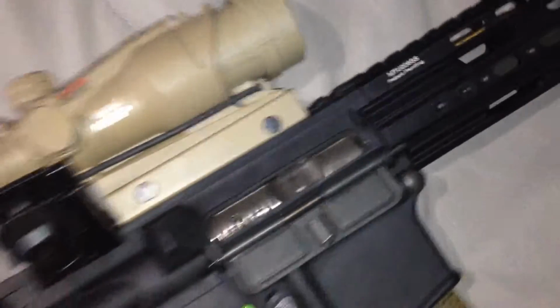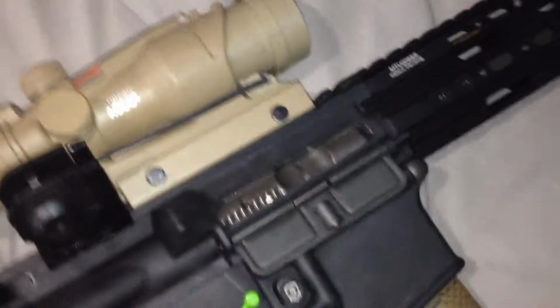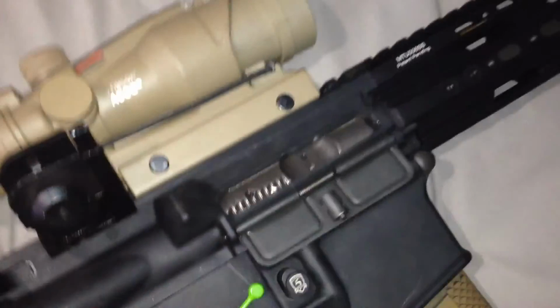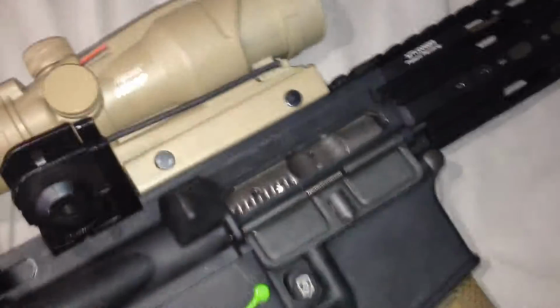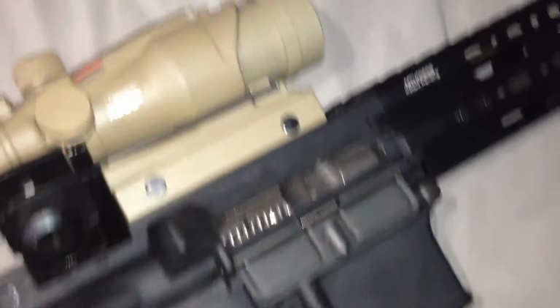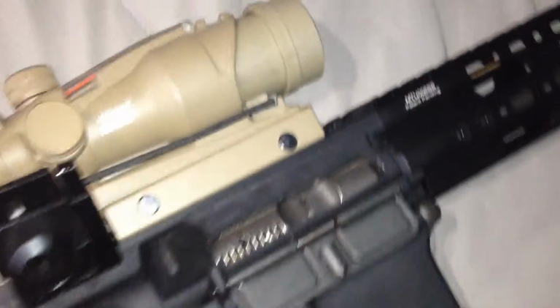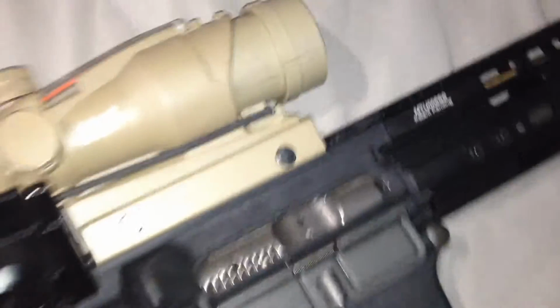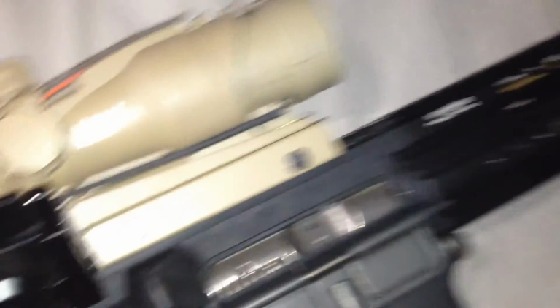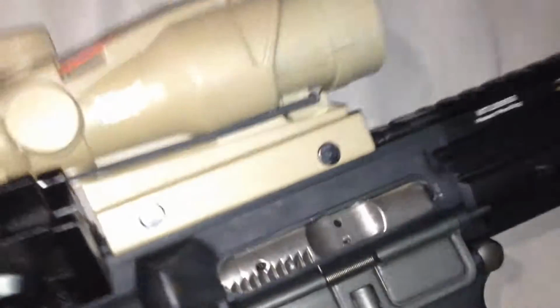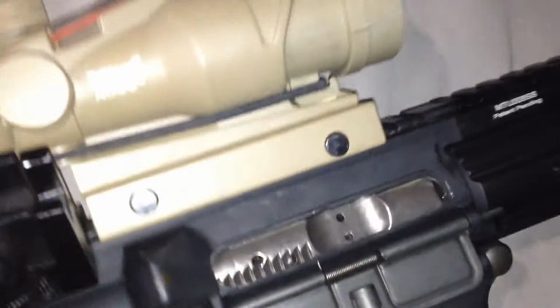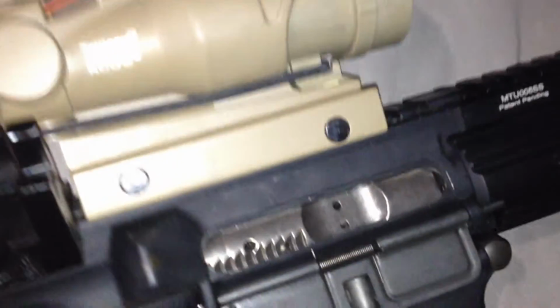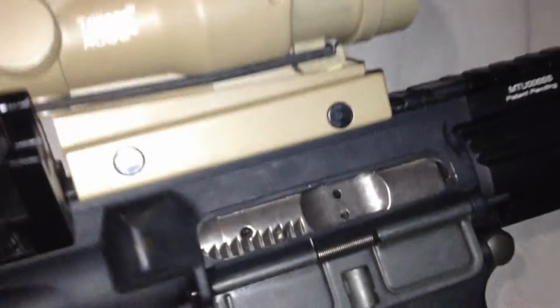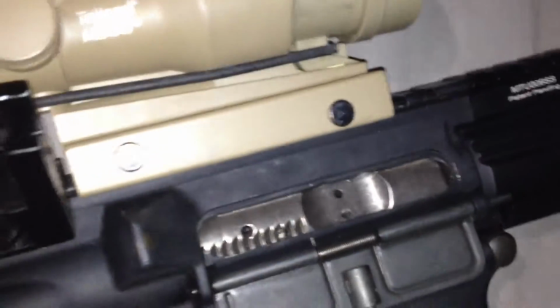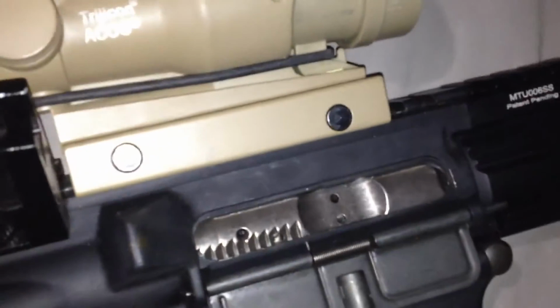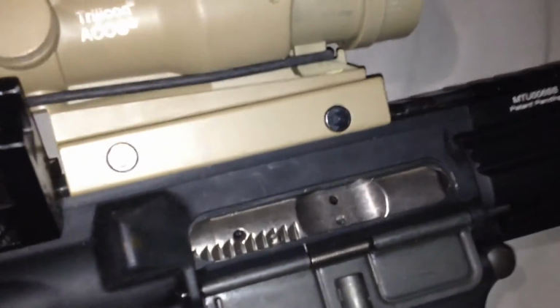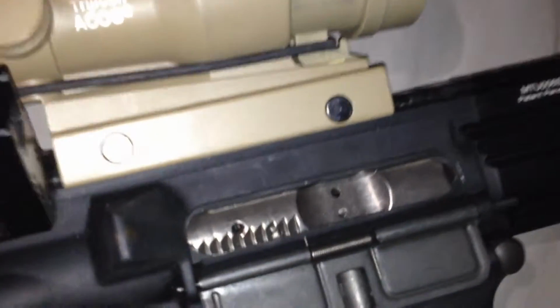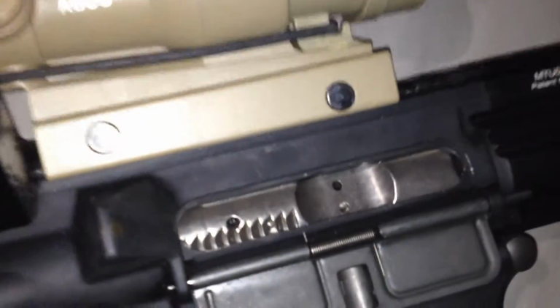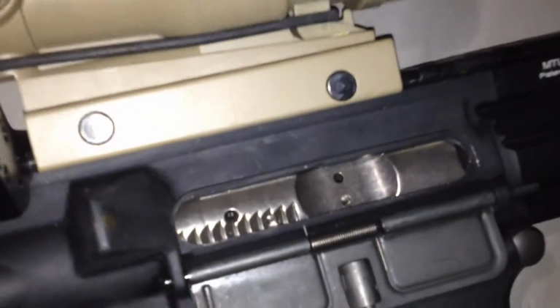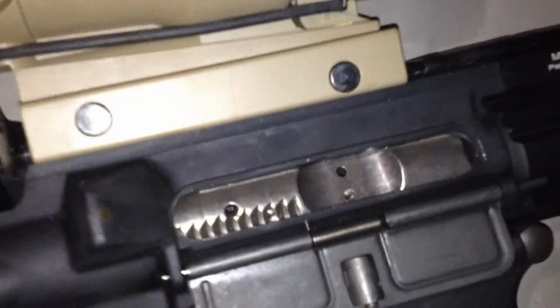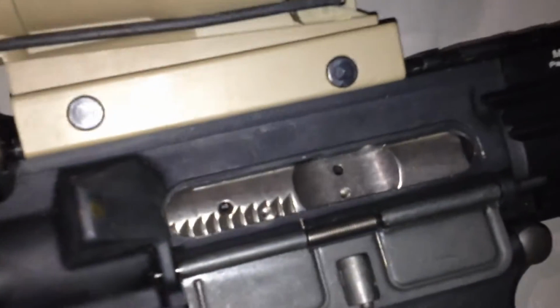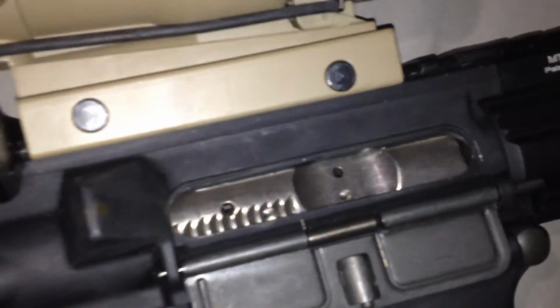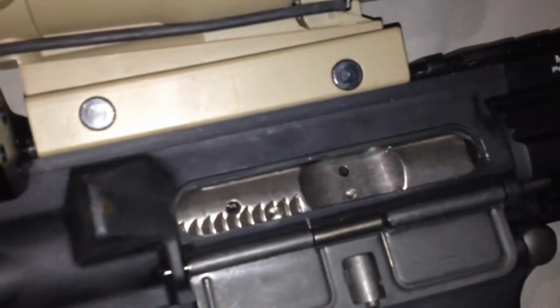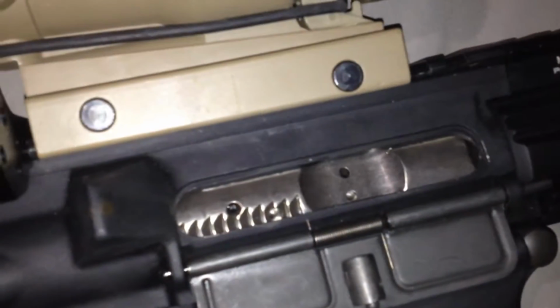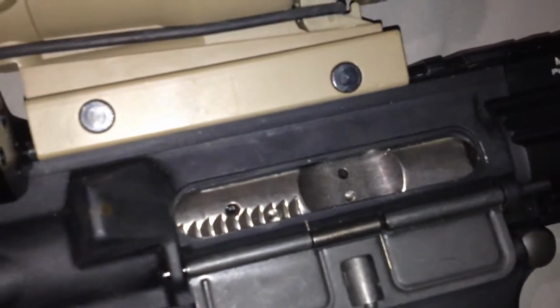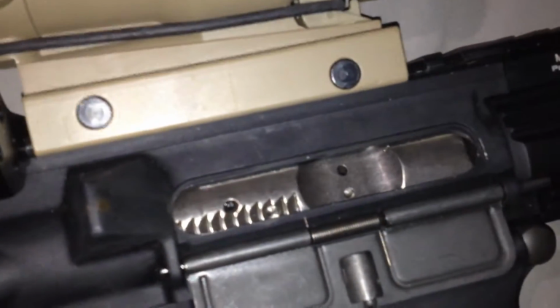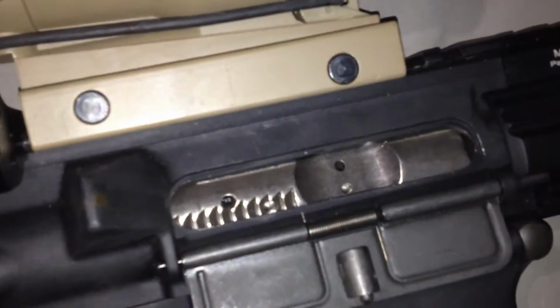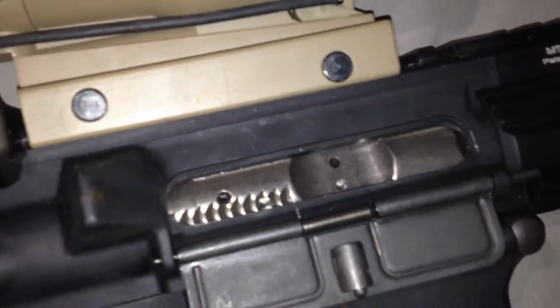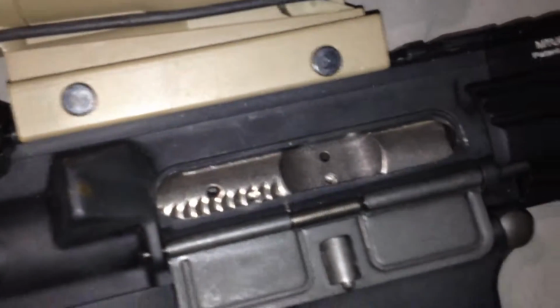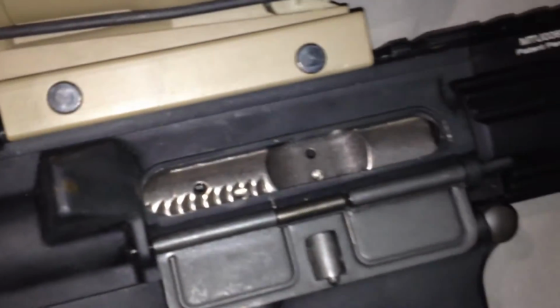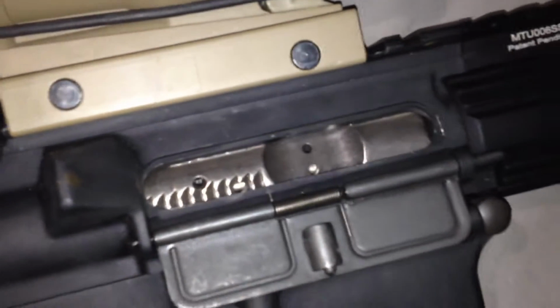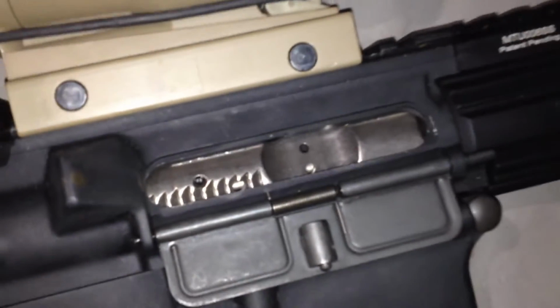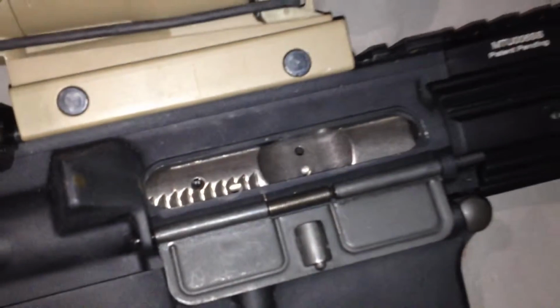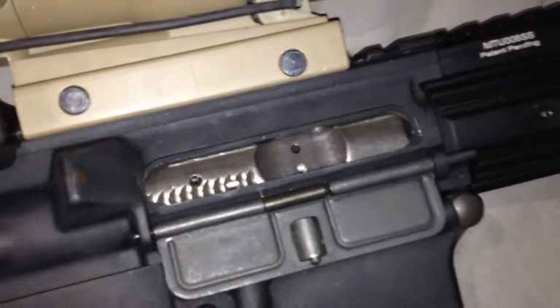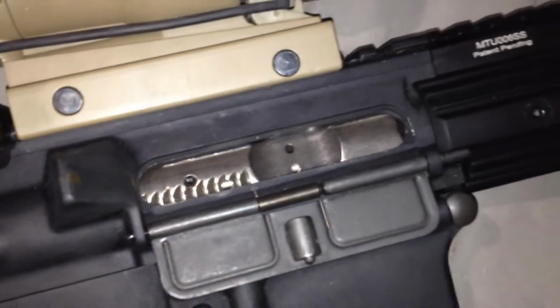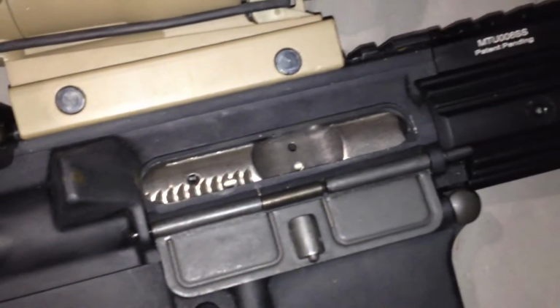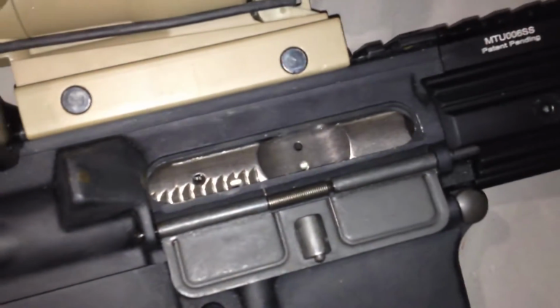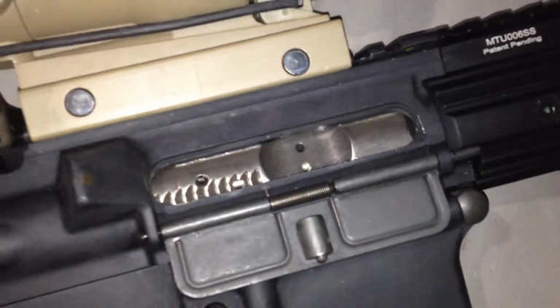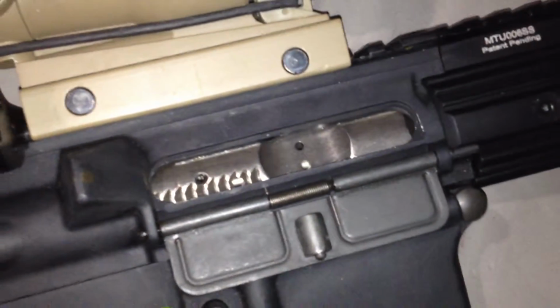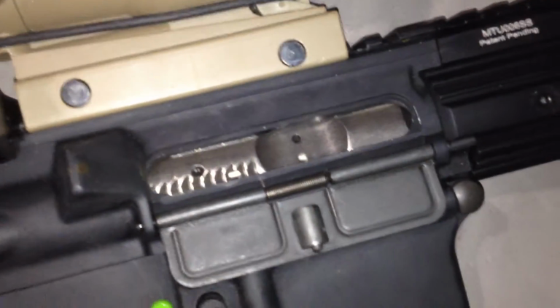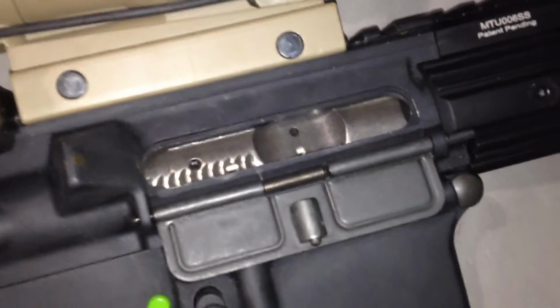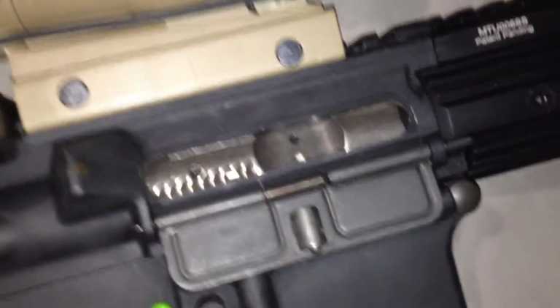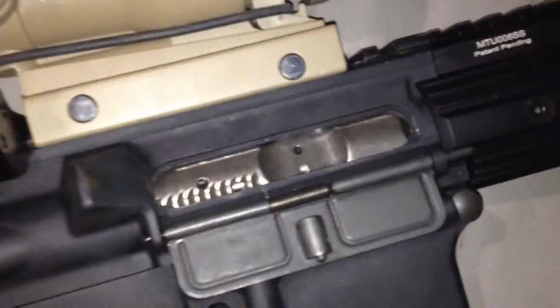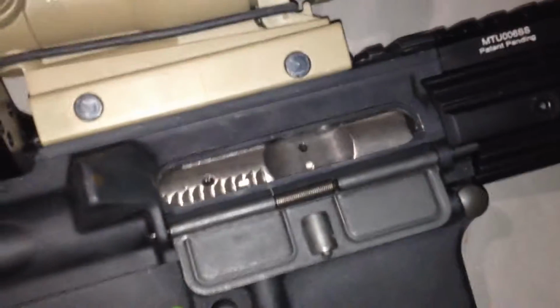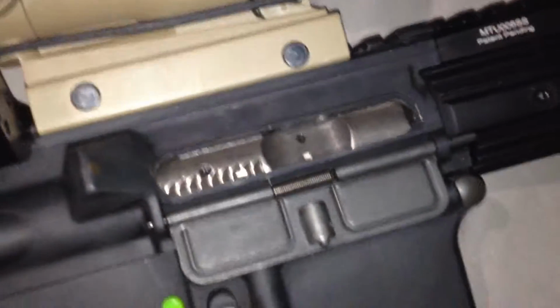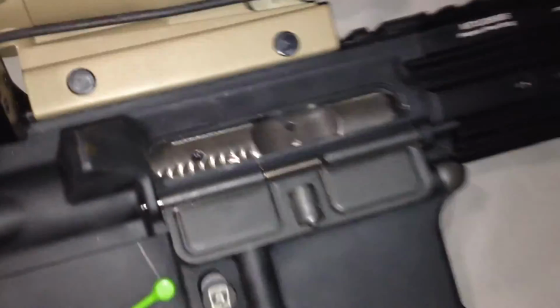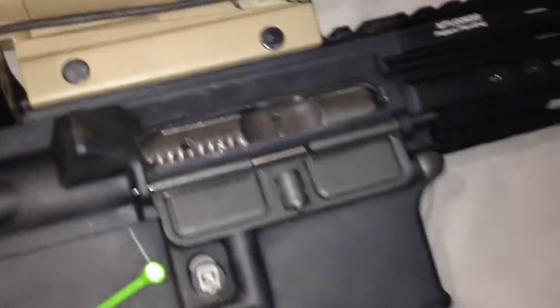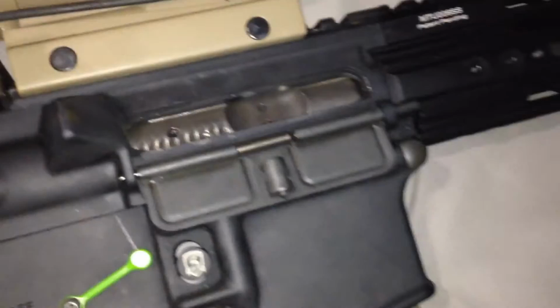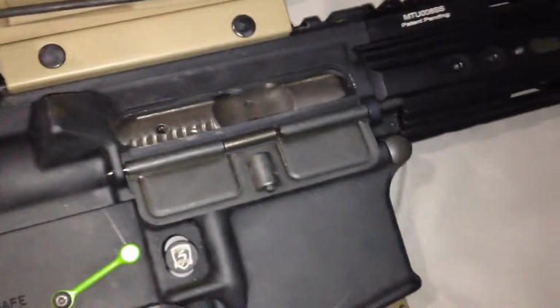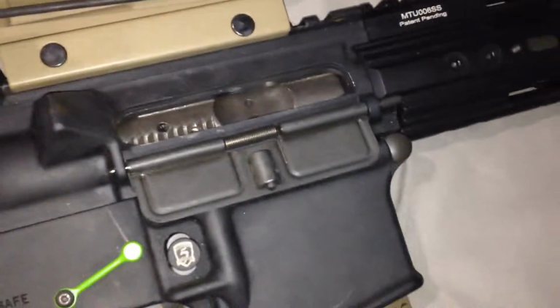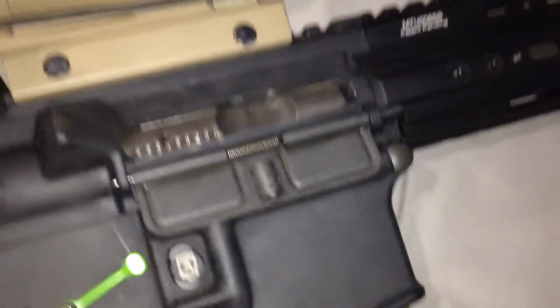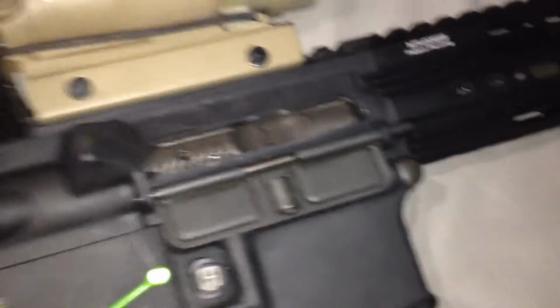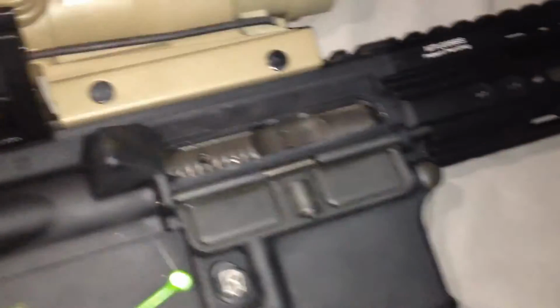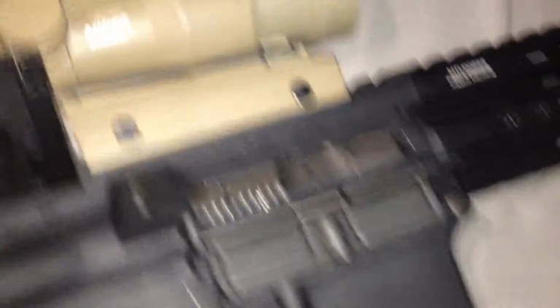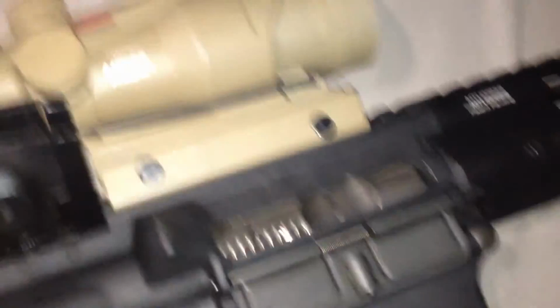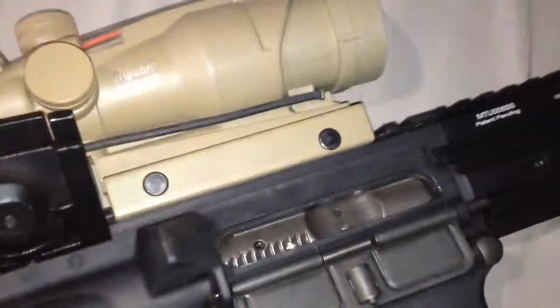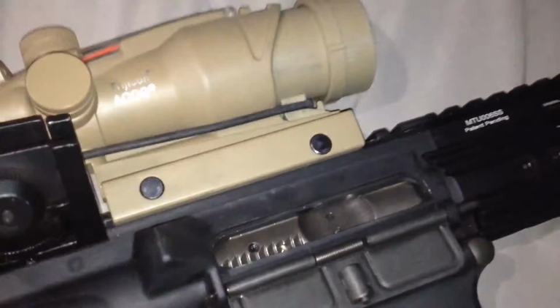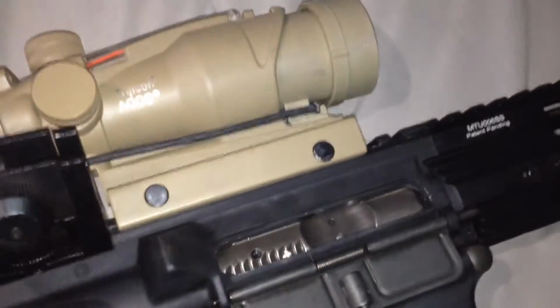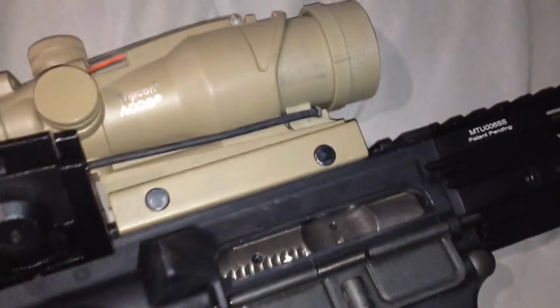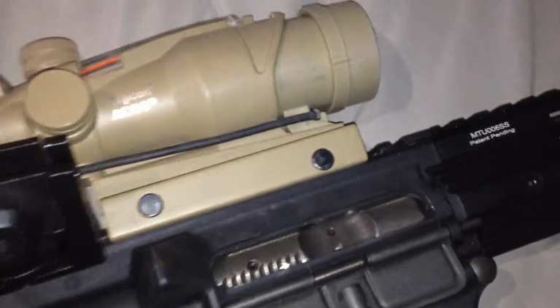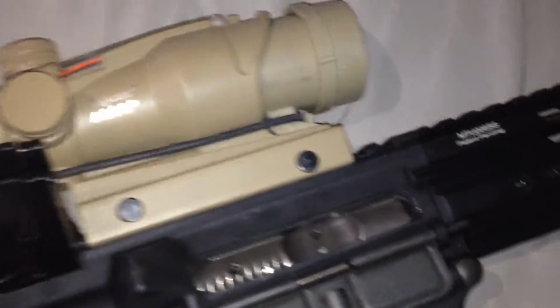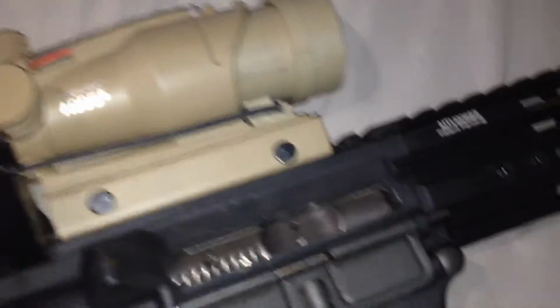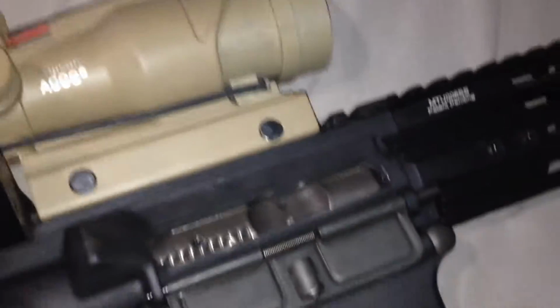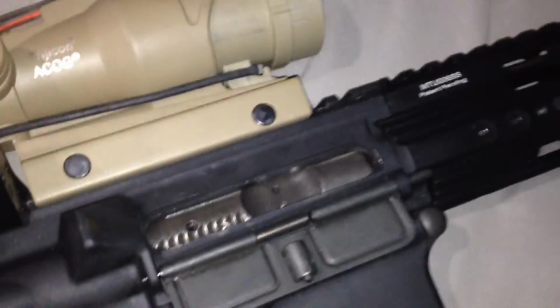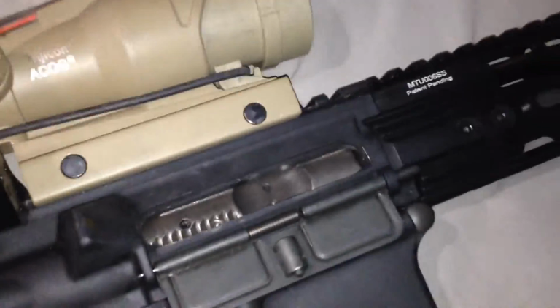And here's another quick look at the FailZero M16 BCG.